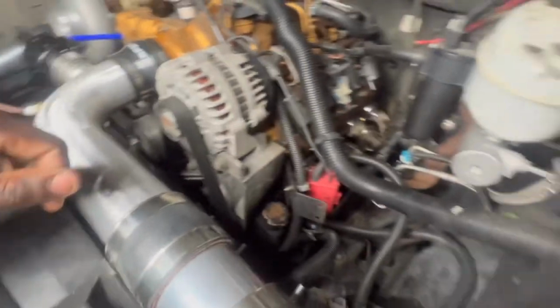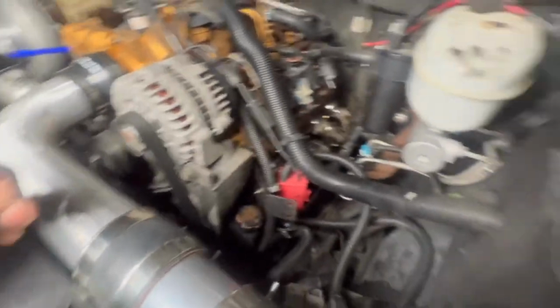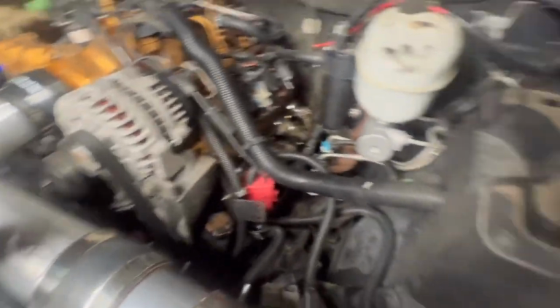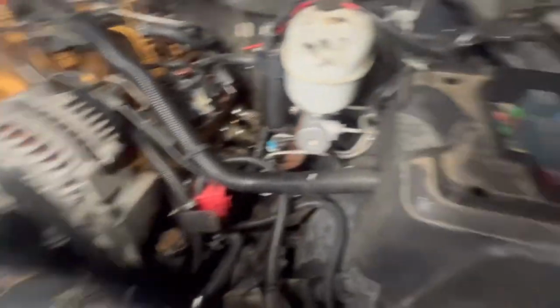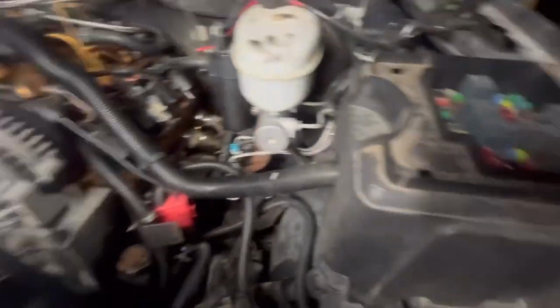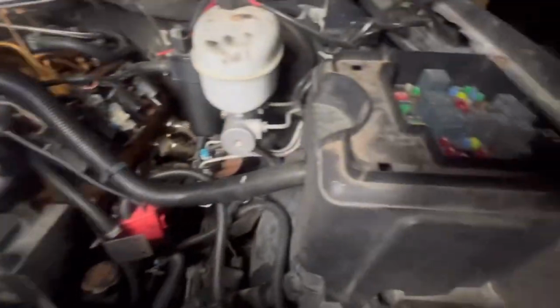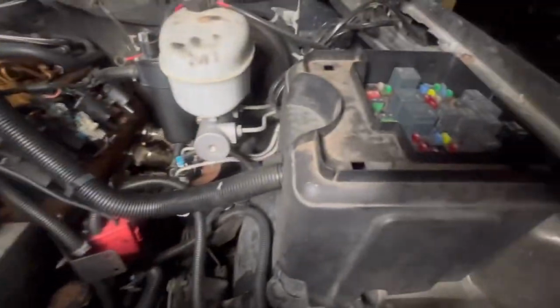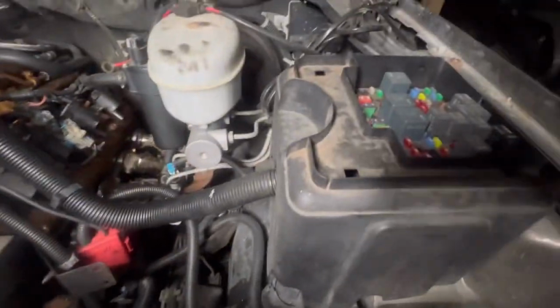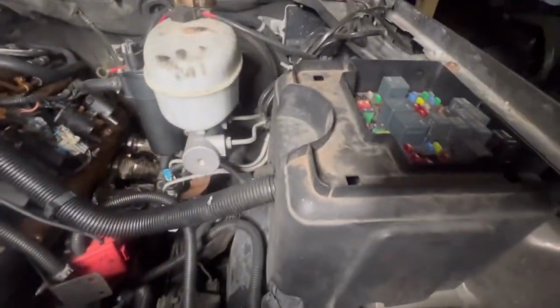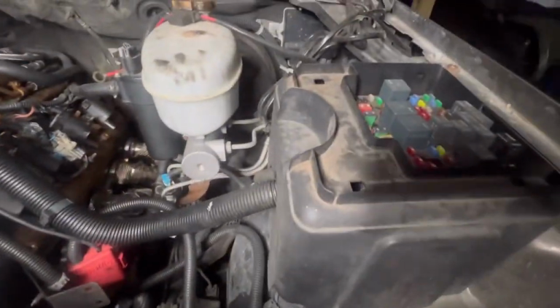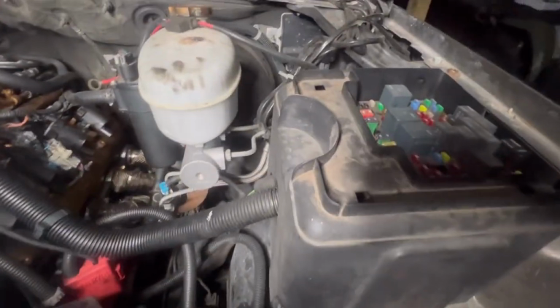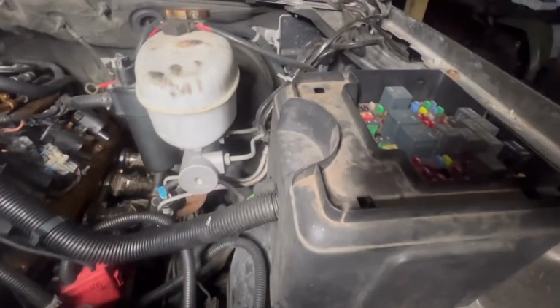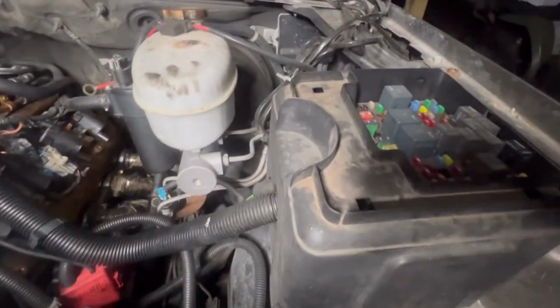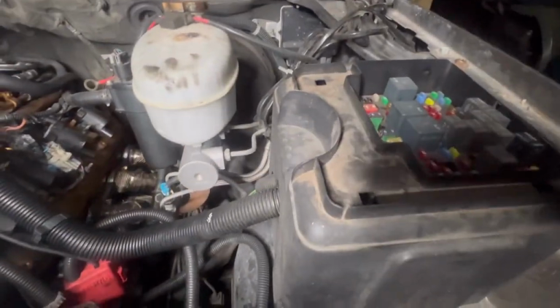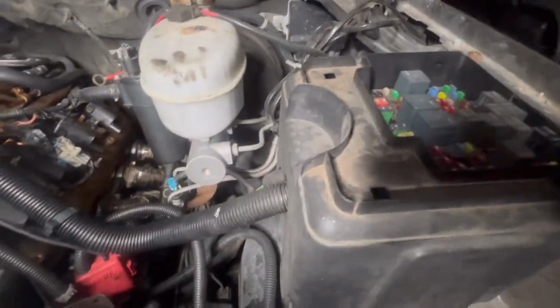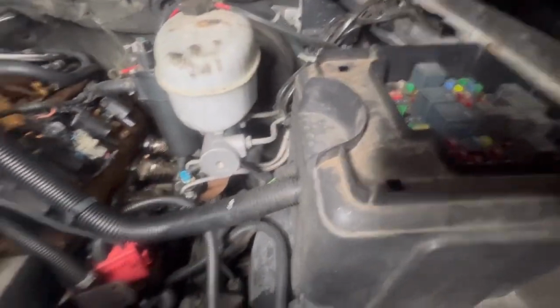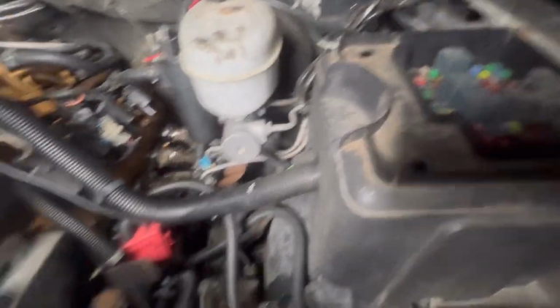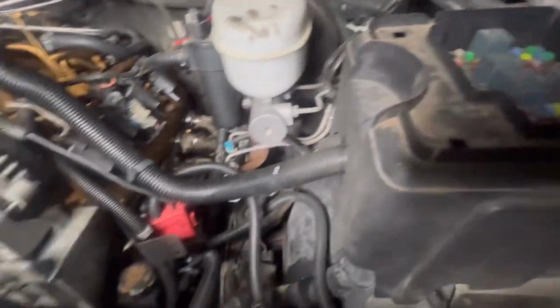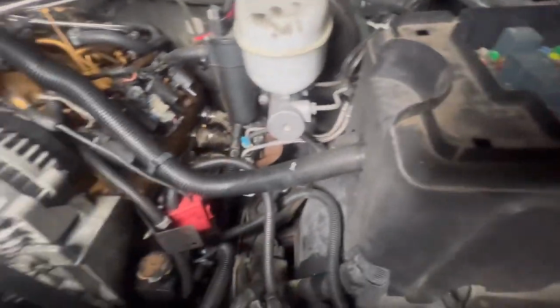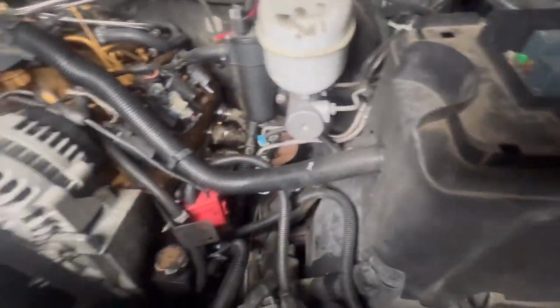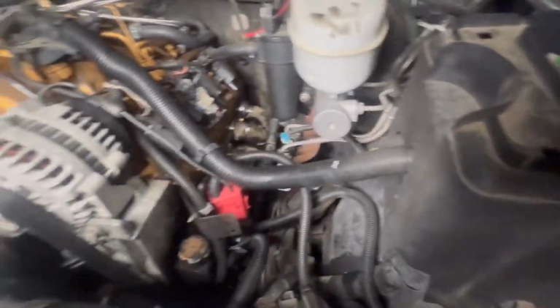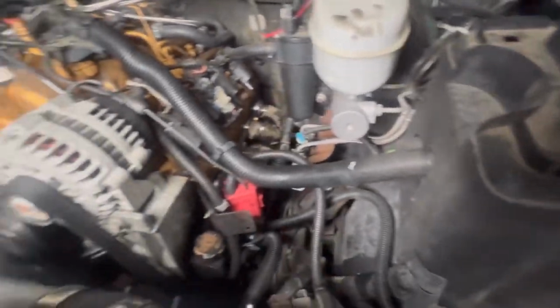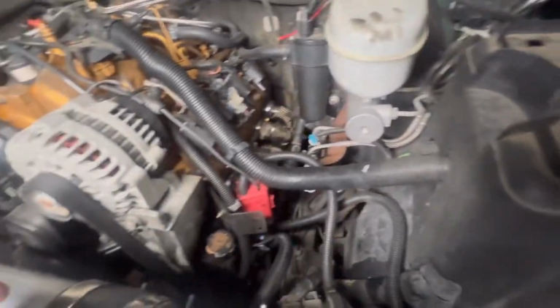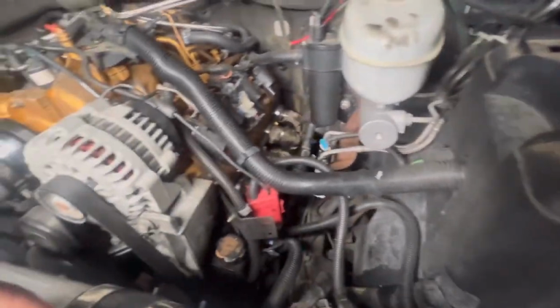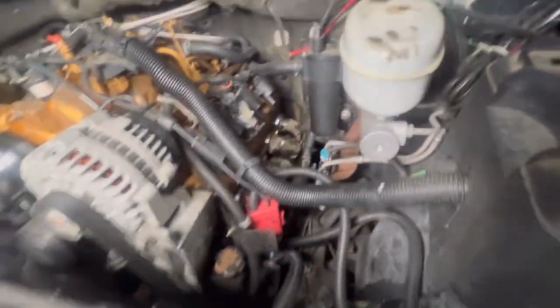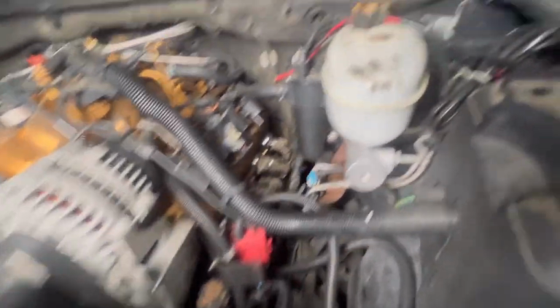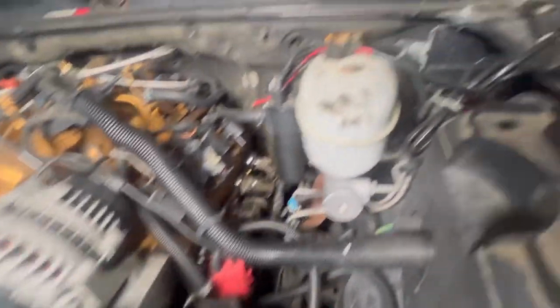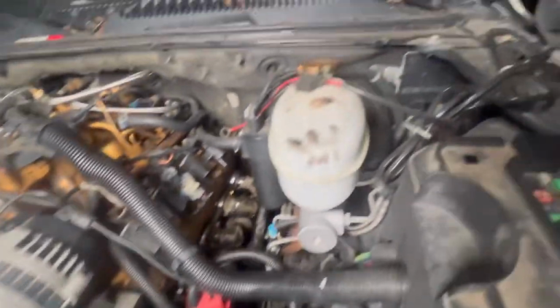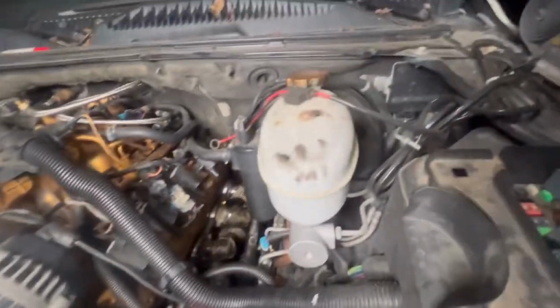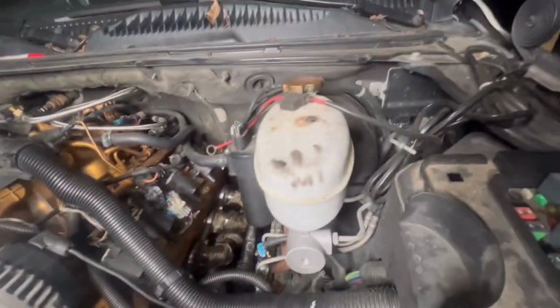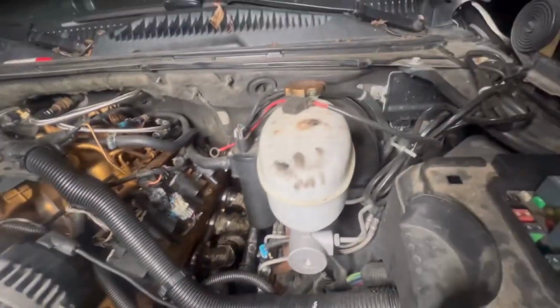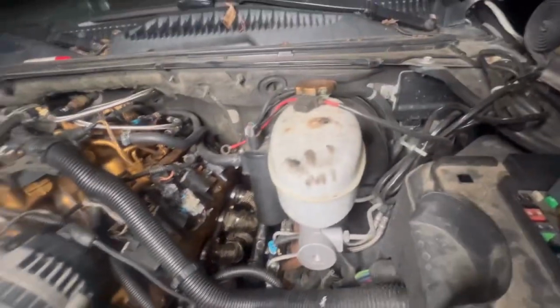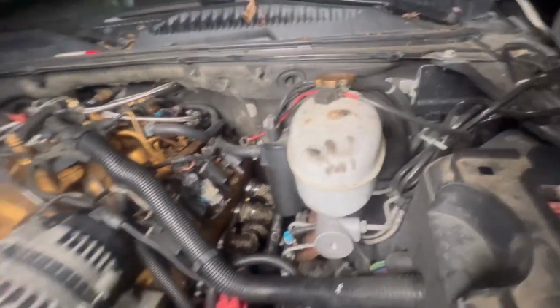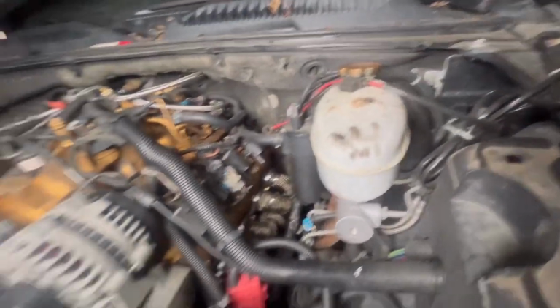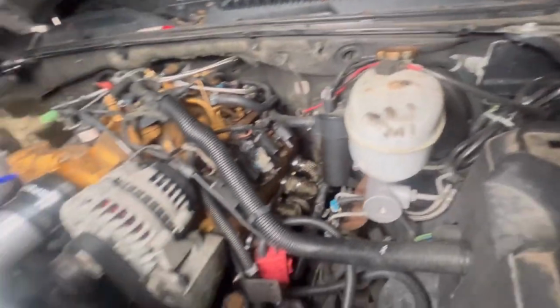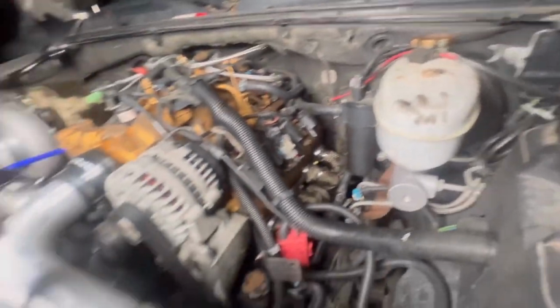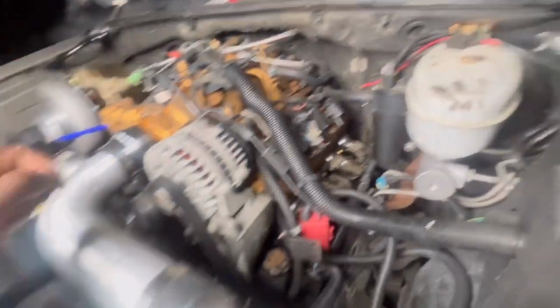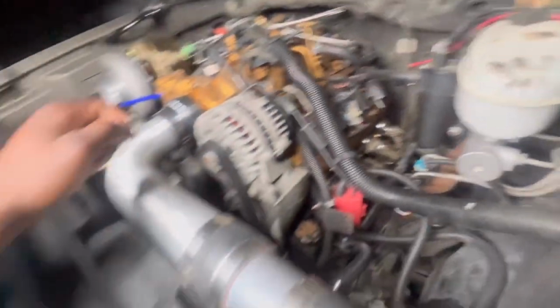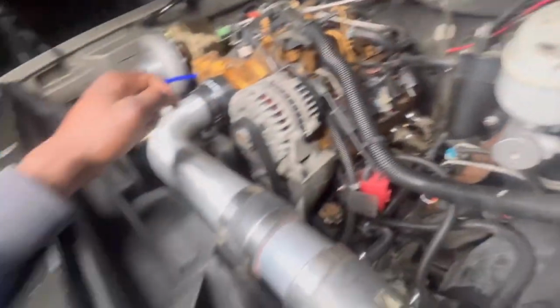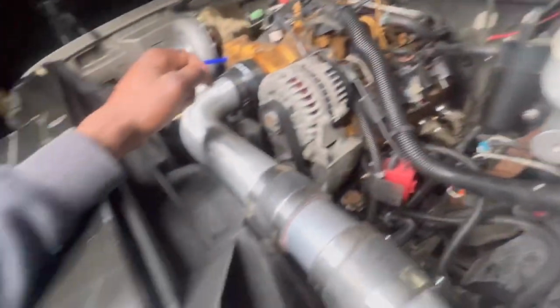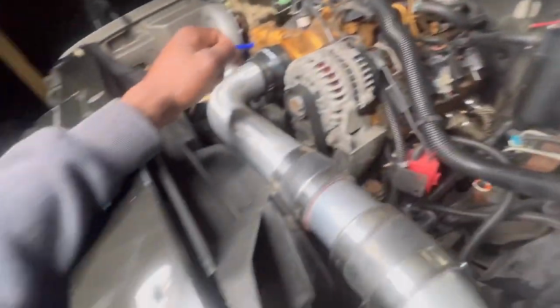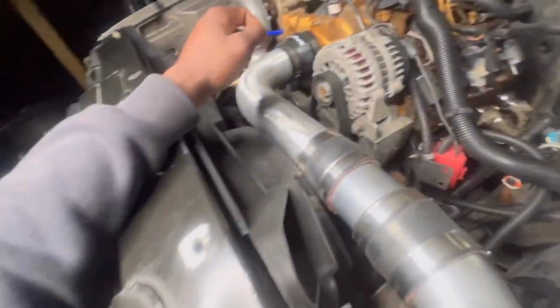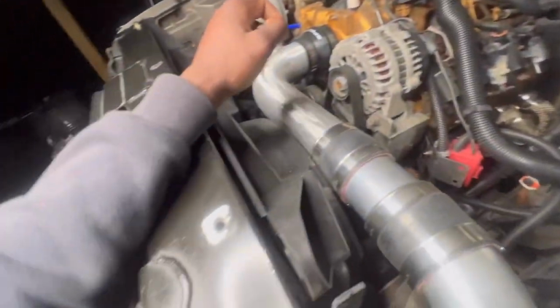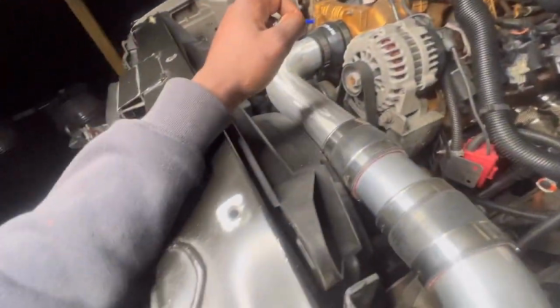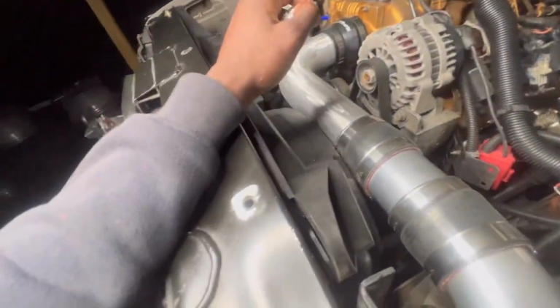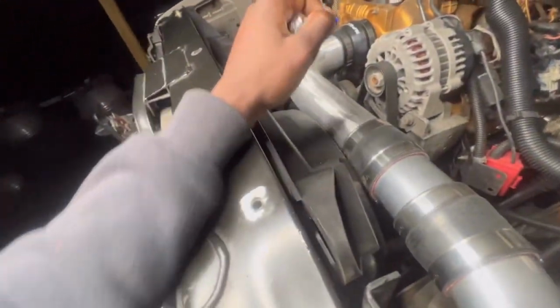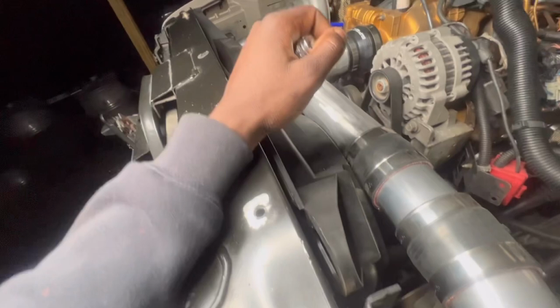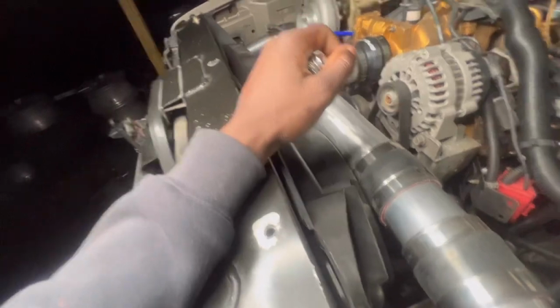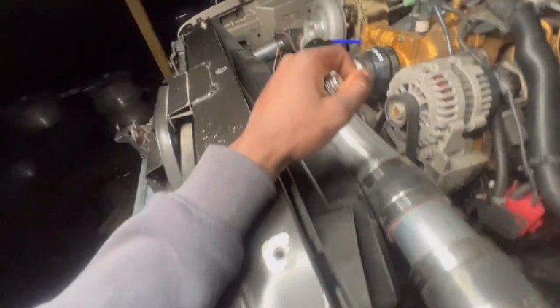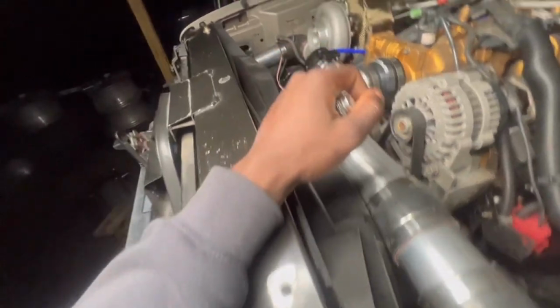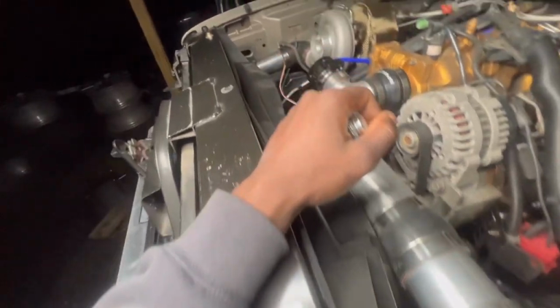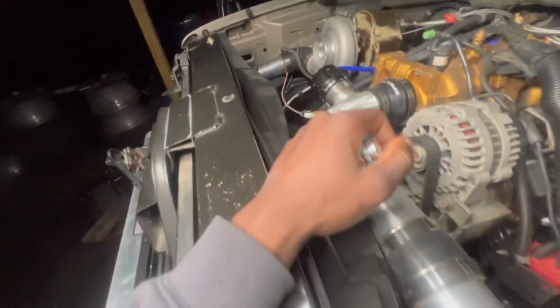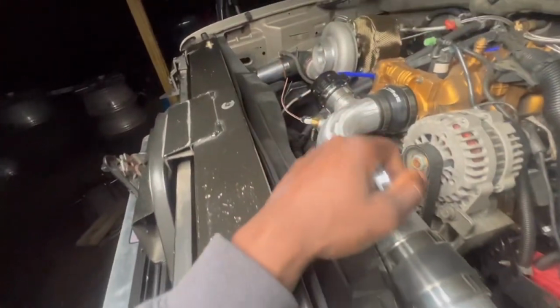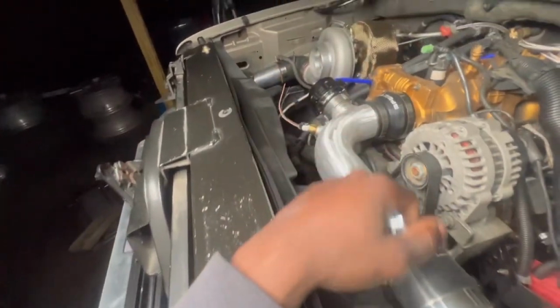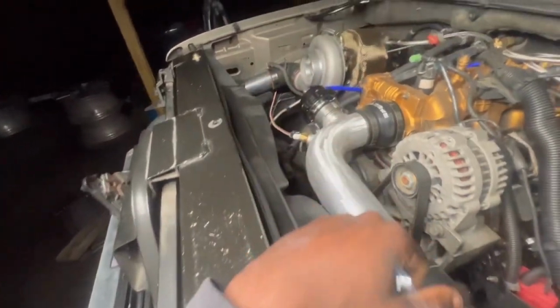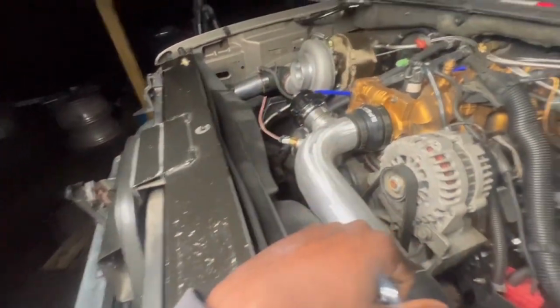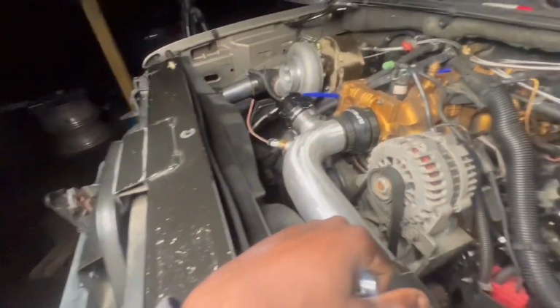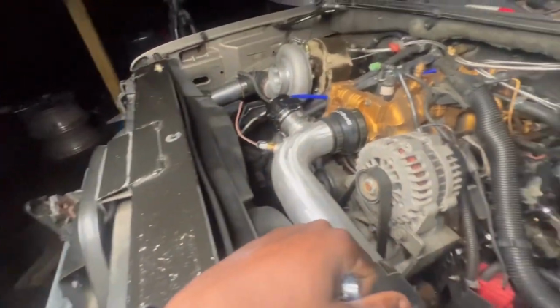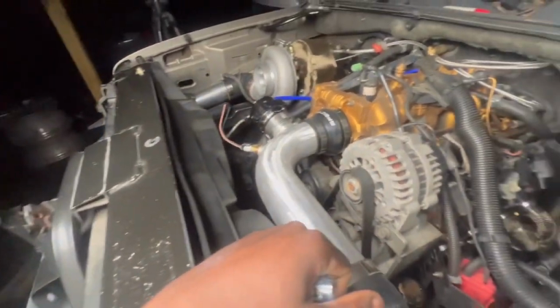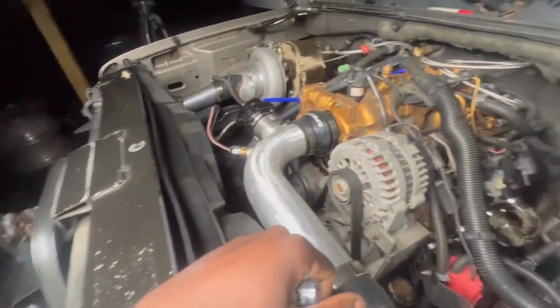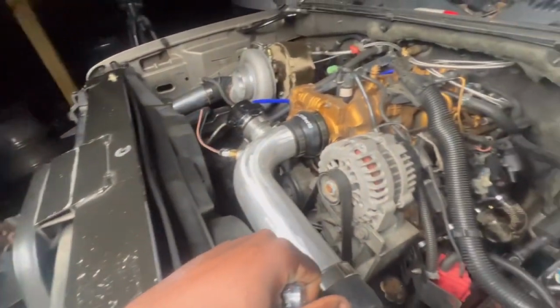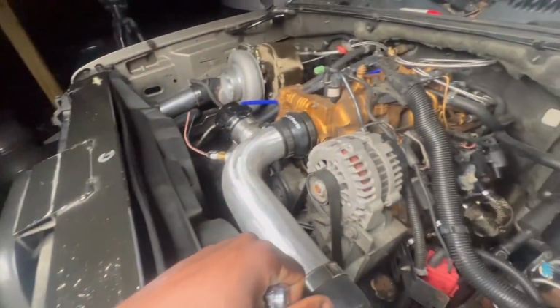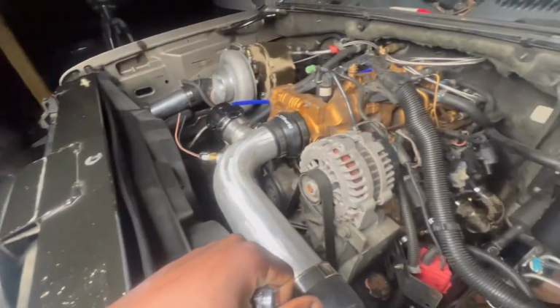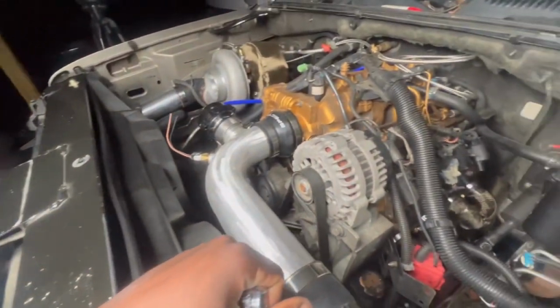Right now the only thing we have to do is wire this bad sucker up and go from there. I'm going to end up showing the wiring harness.